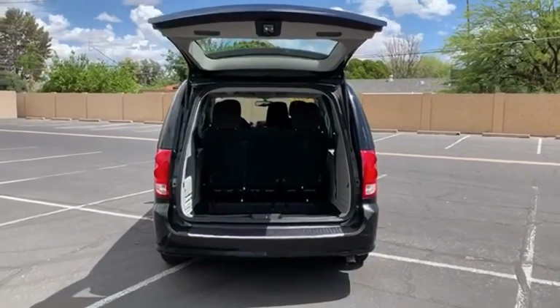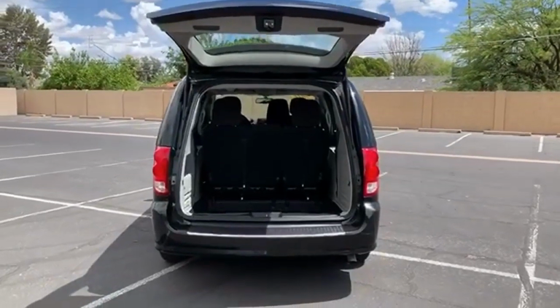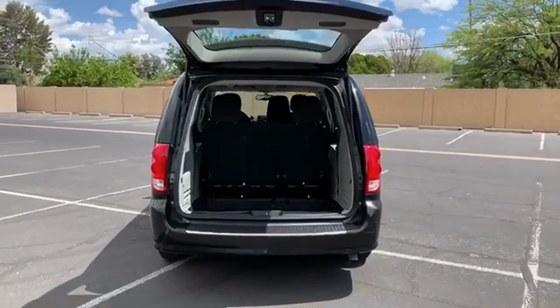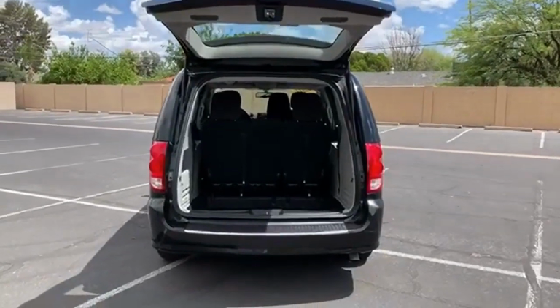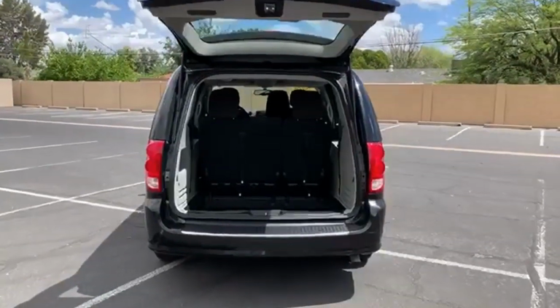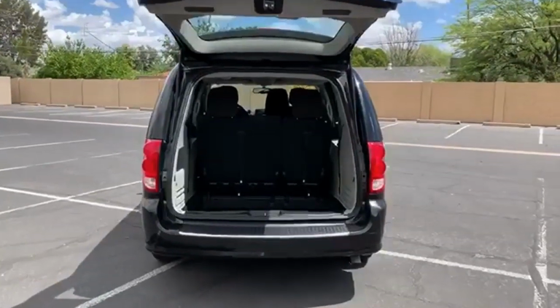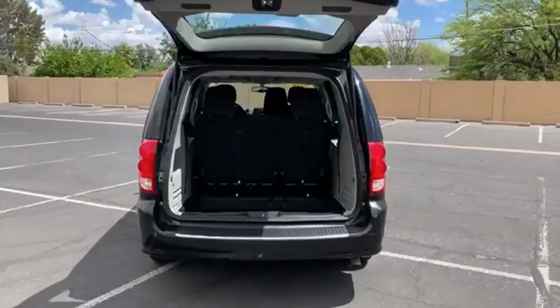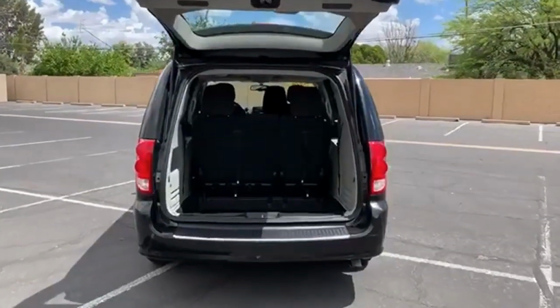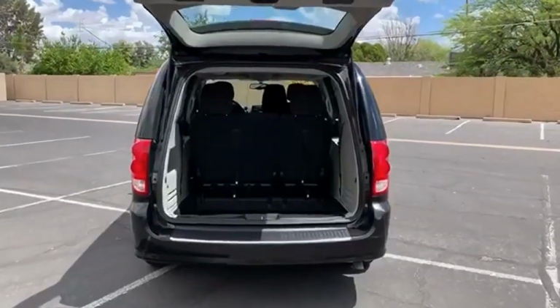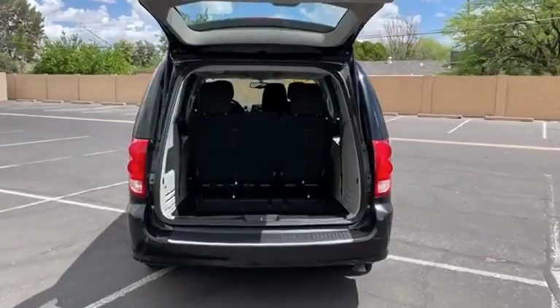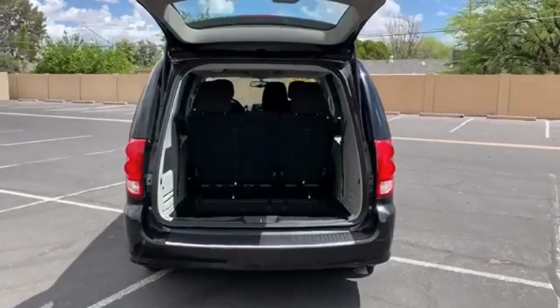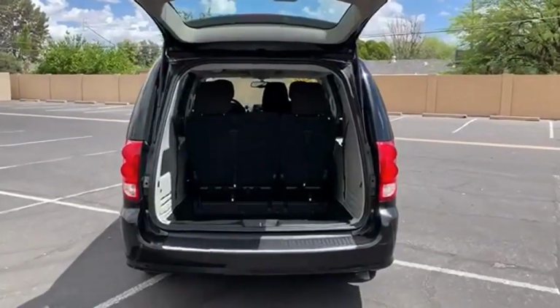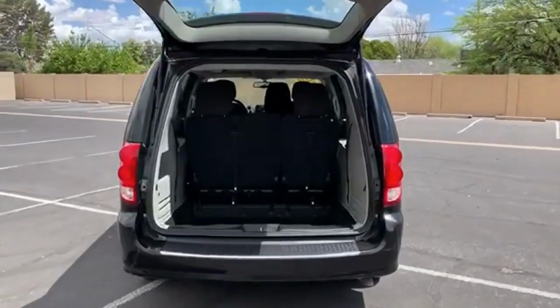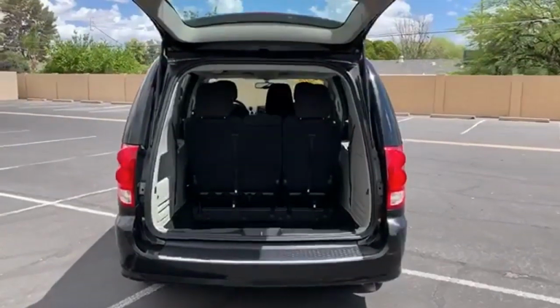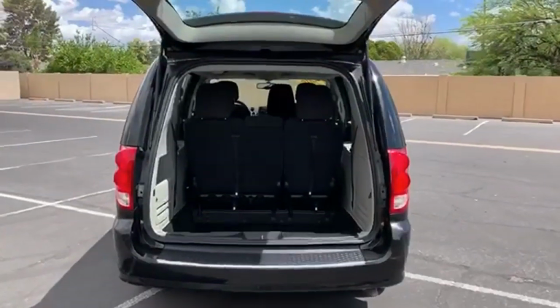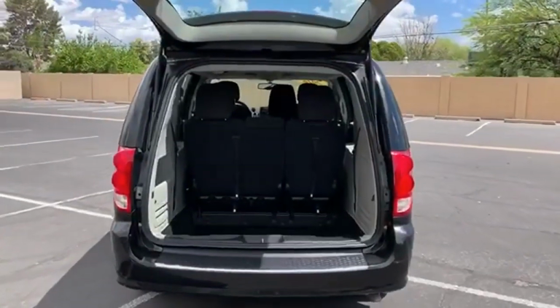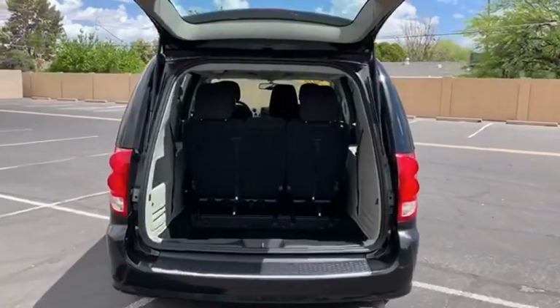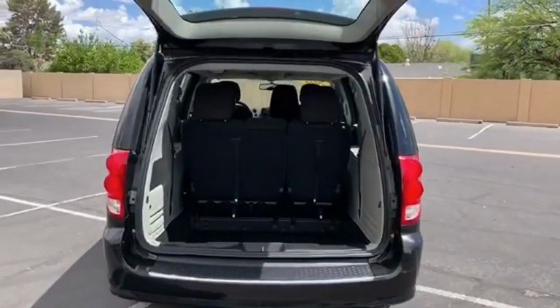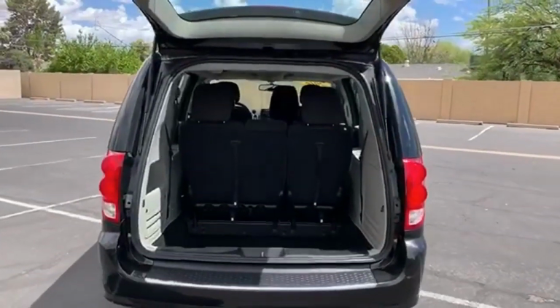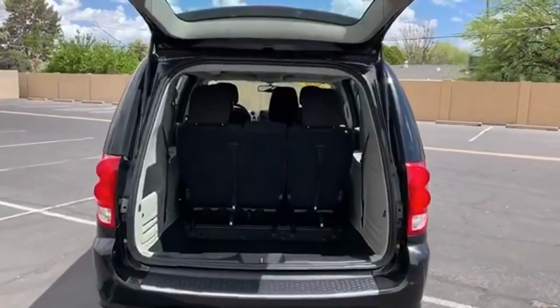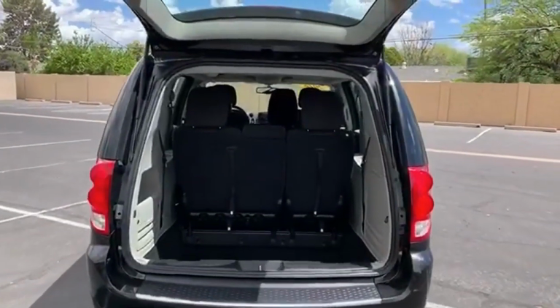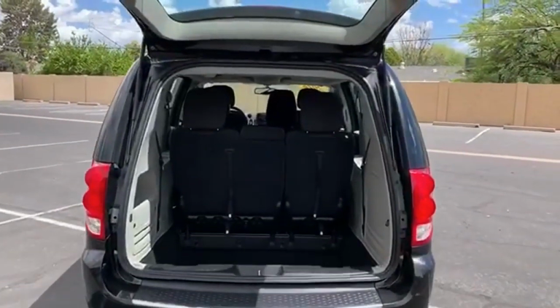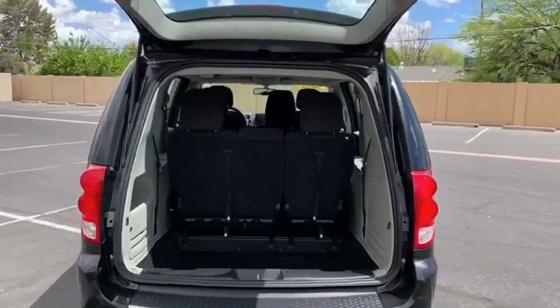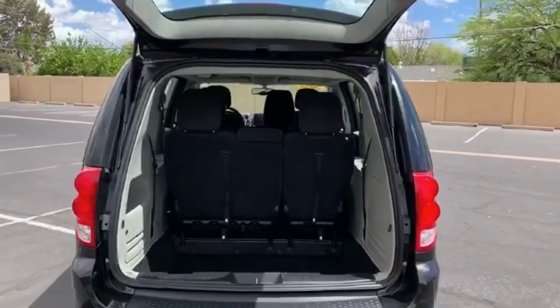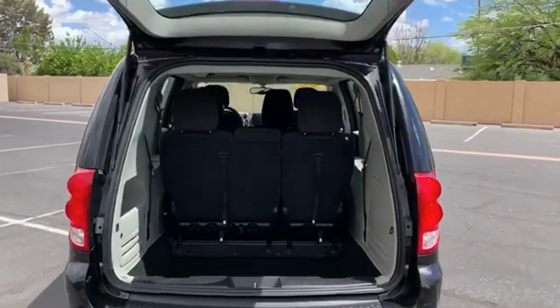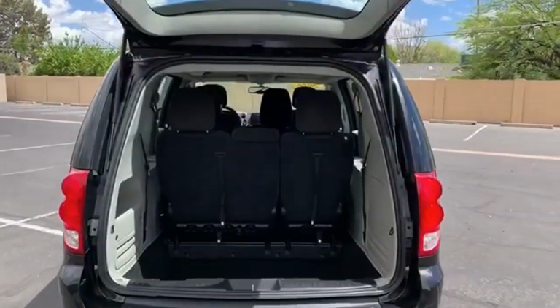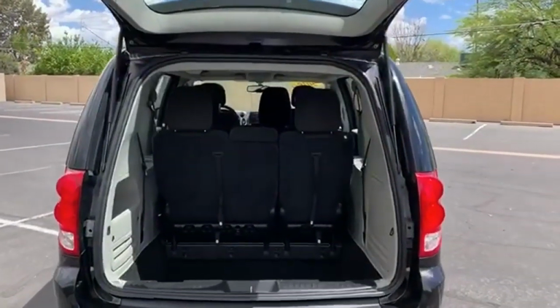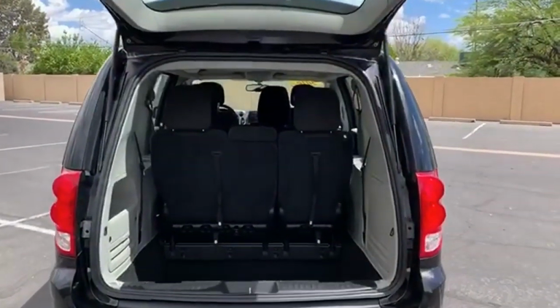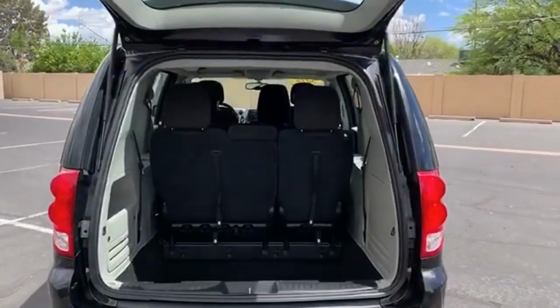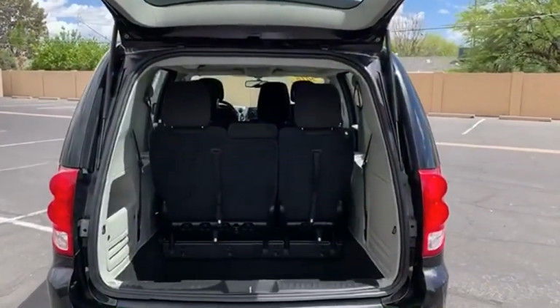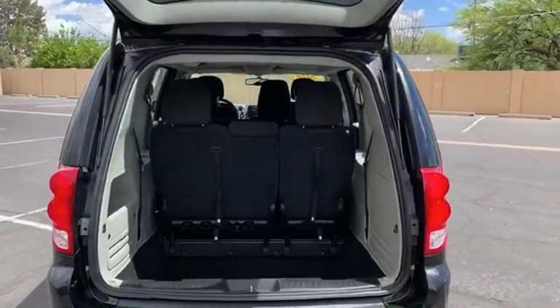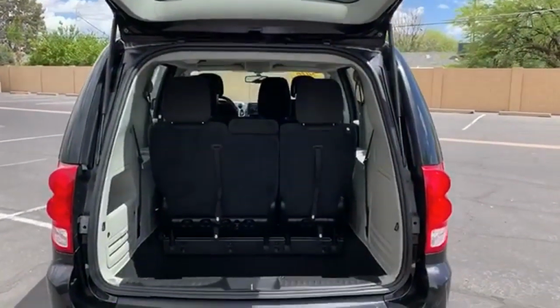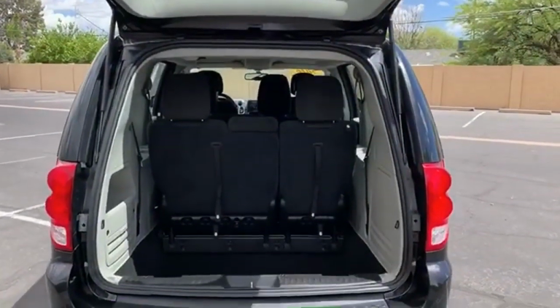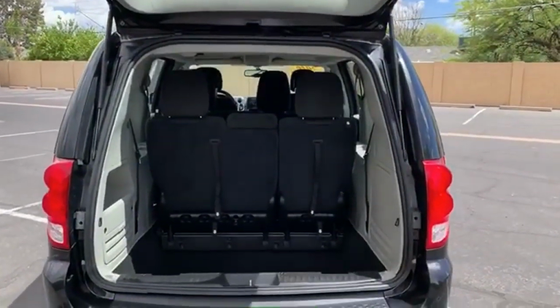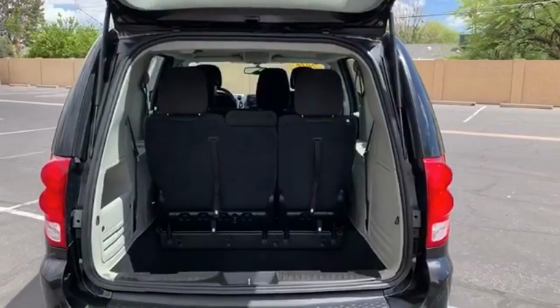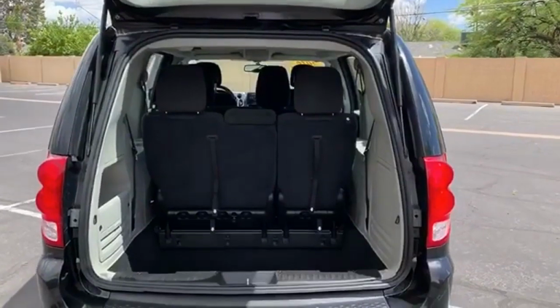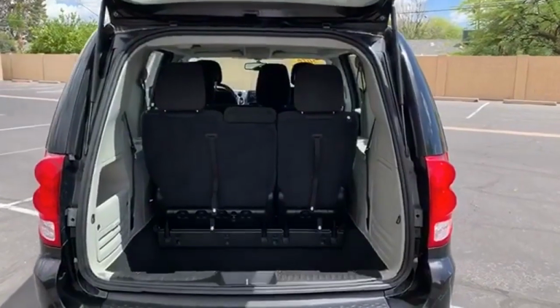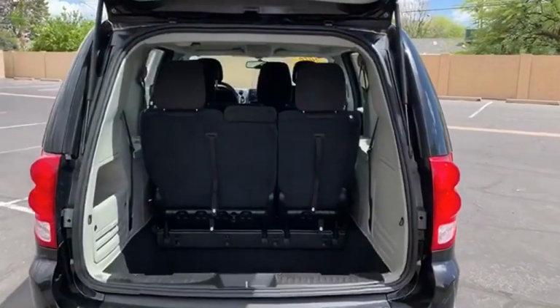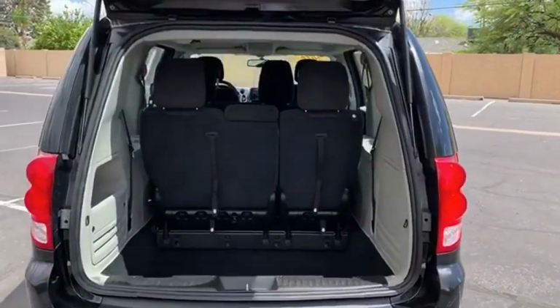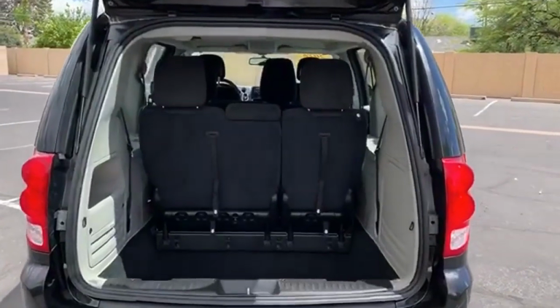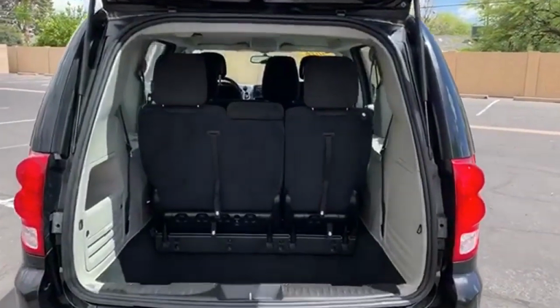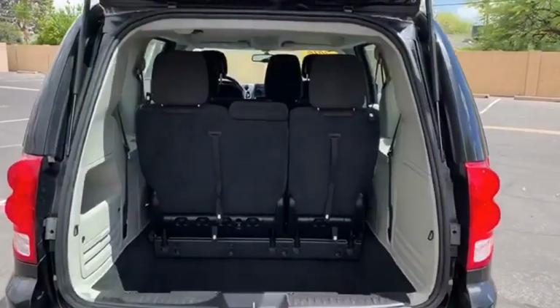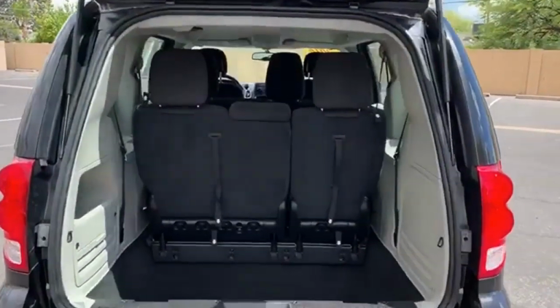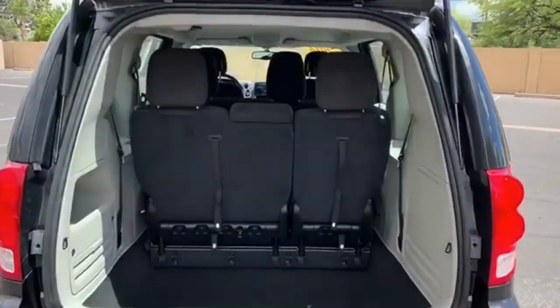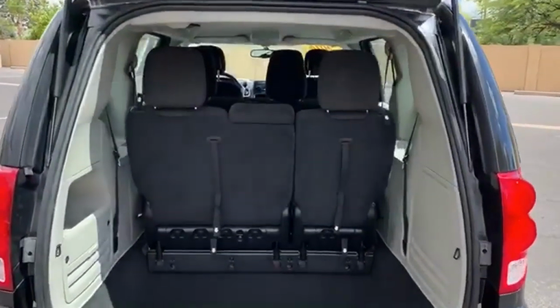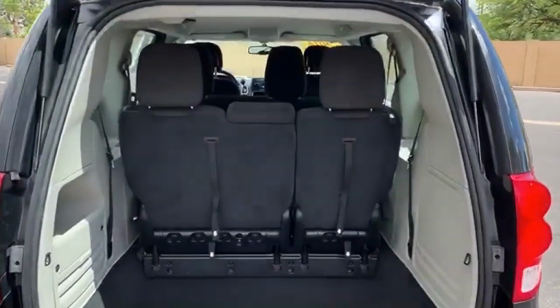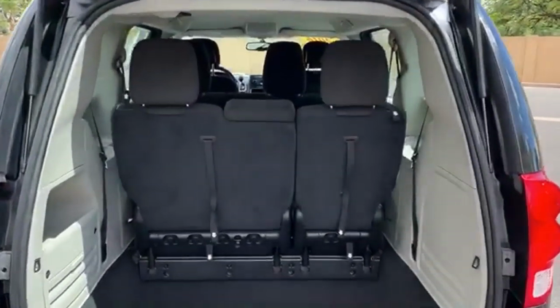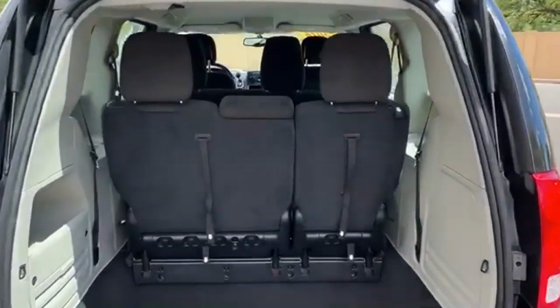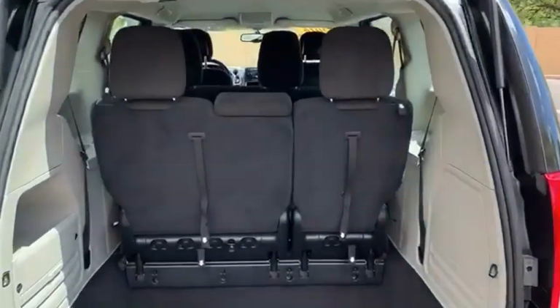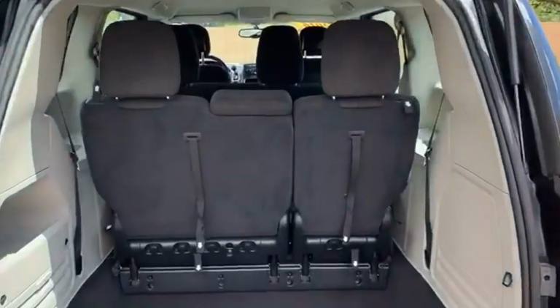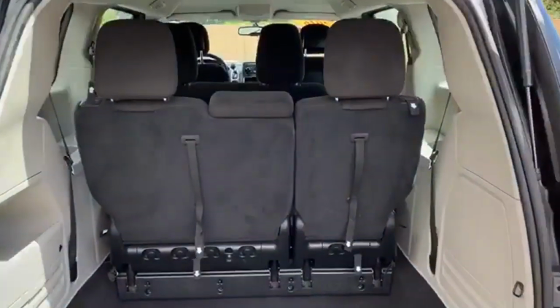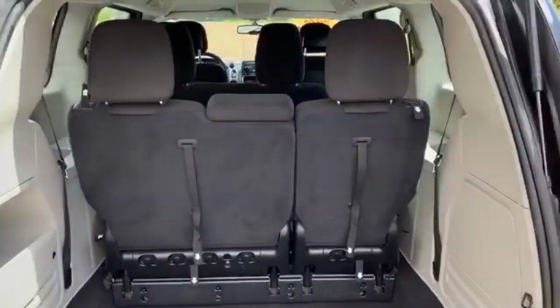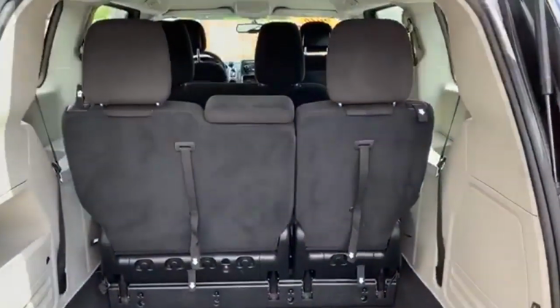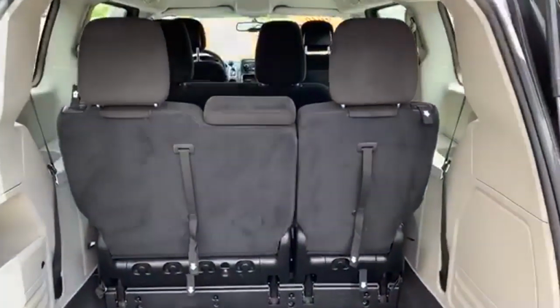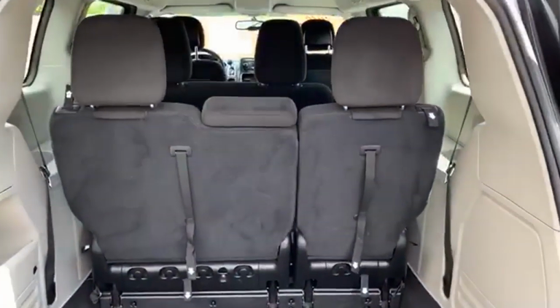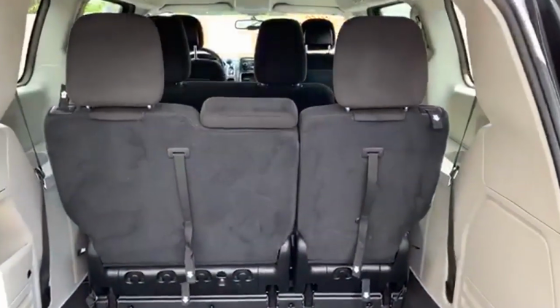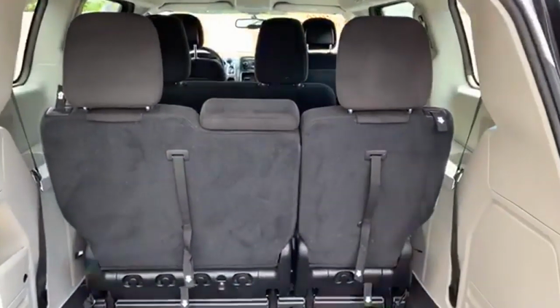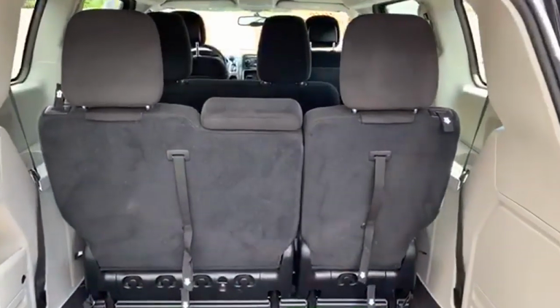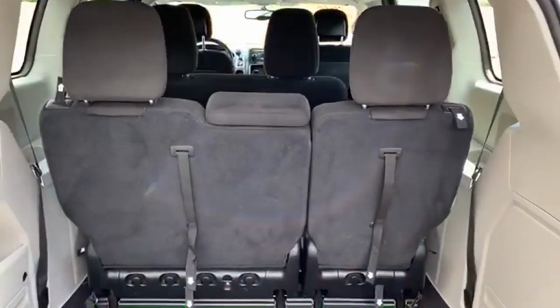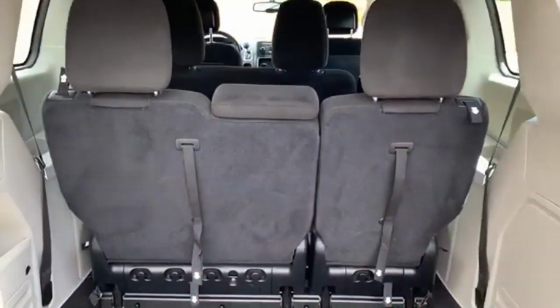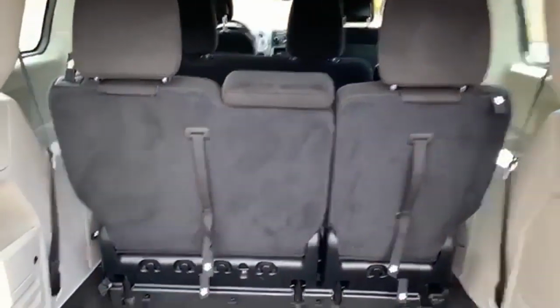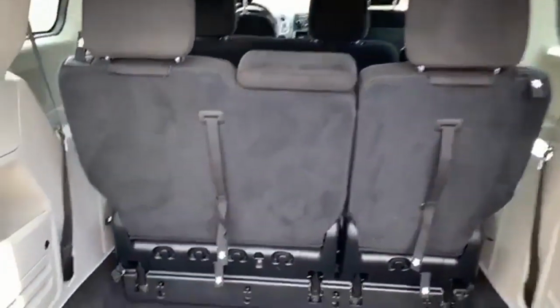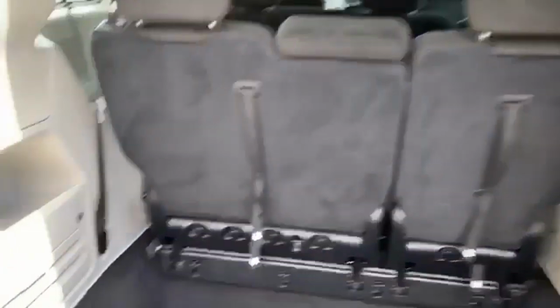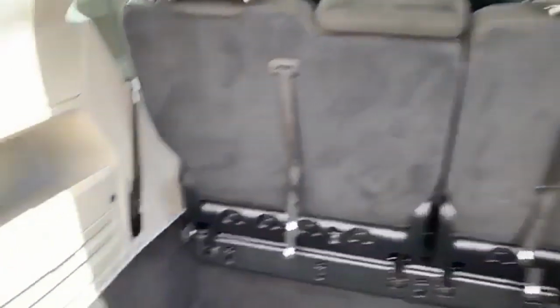Can a vehicle be daring yet sensible? Yes, it's a Dodge. There's even more to see in person. Take it for a test drive today.